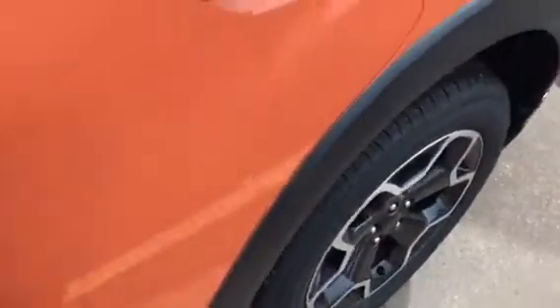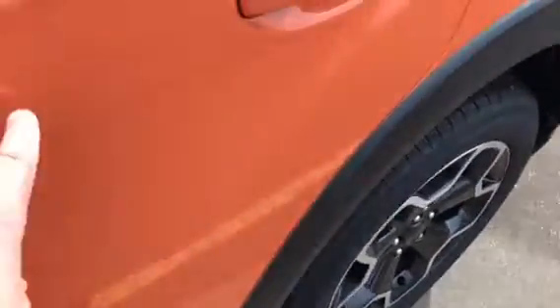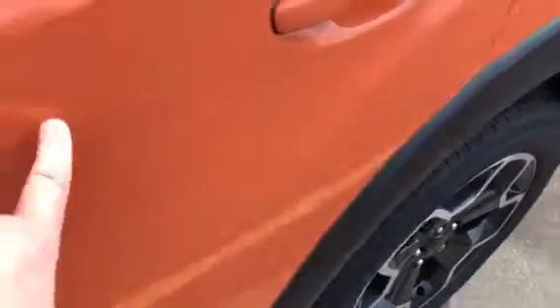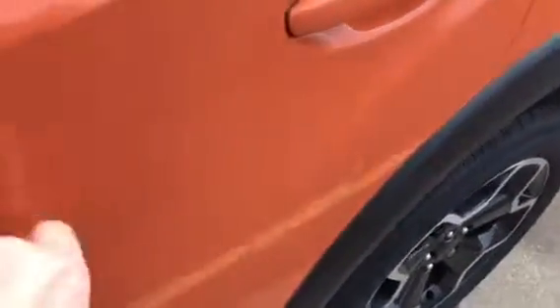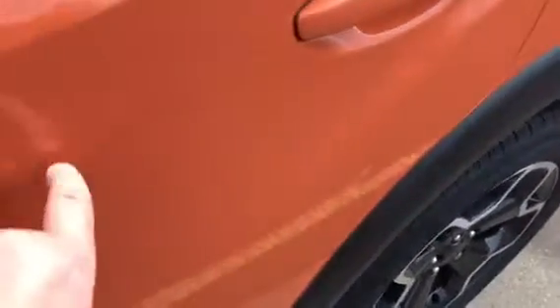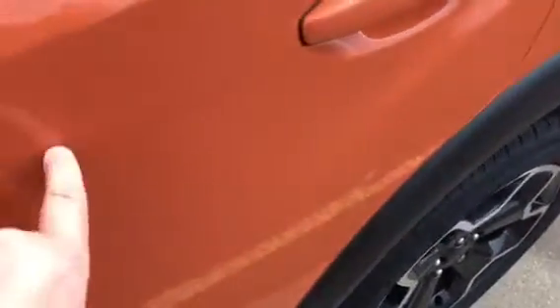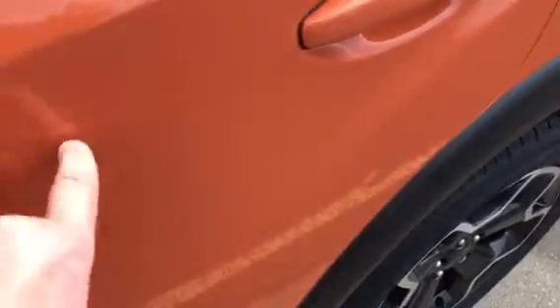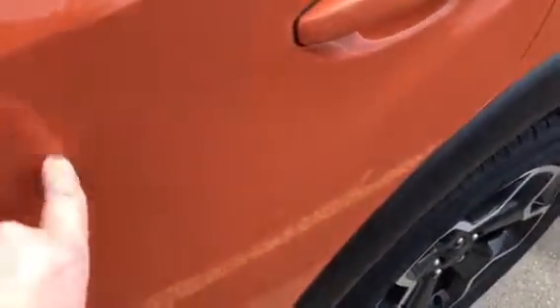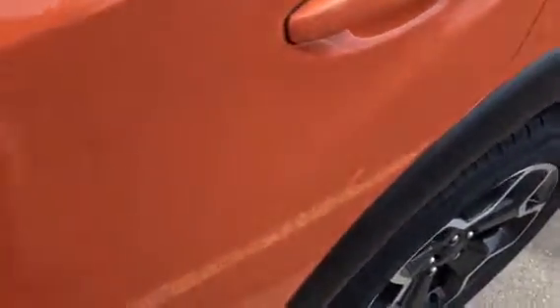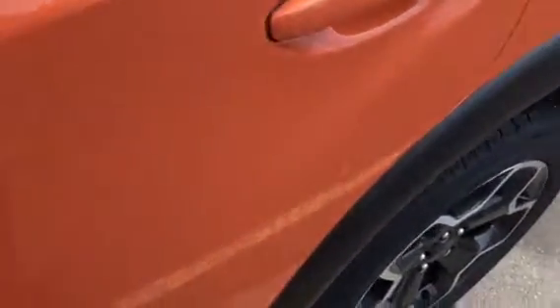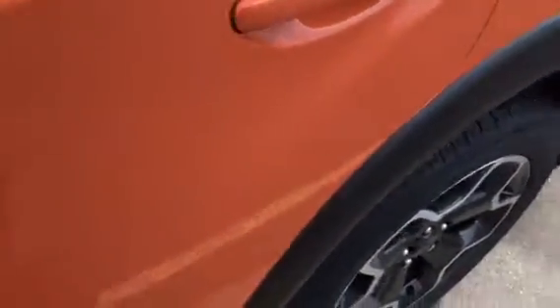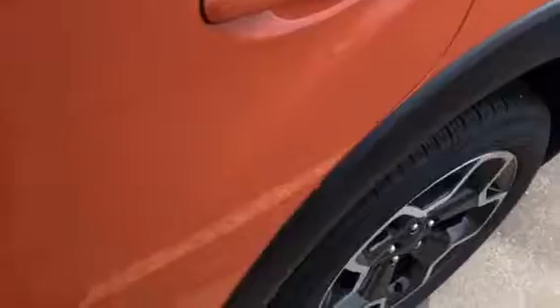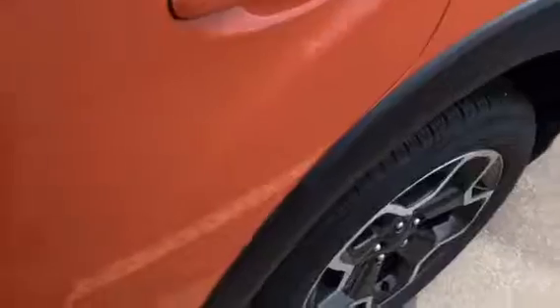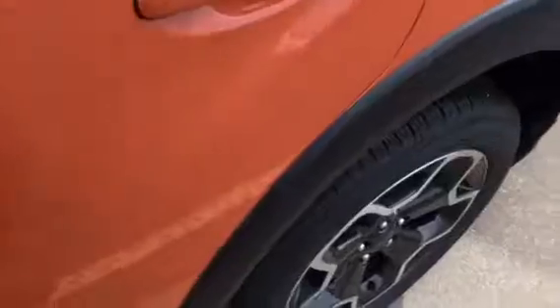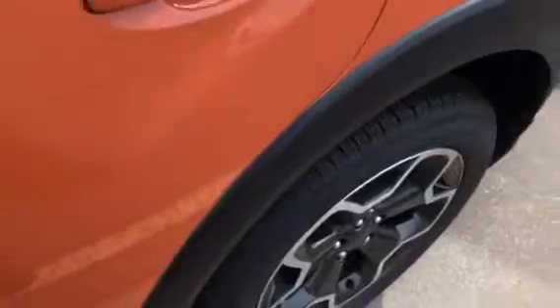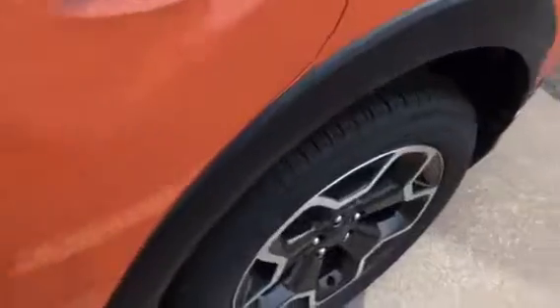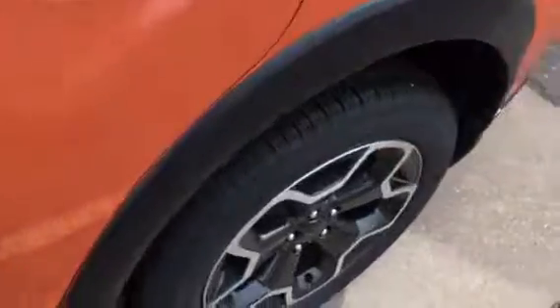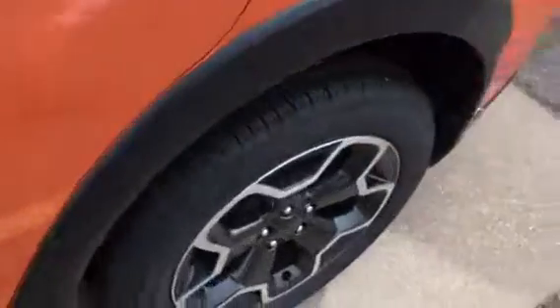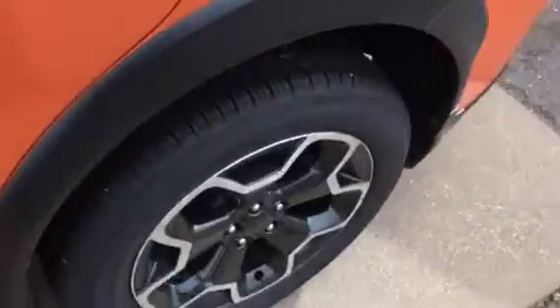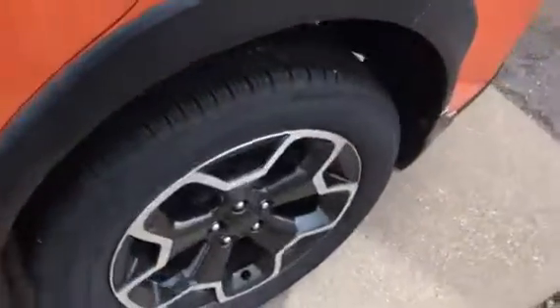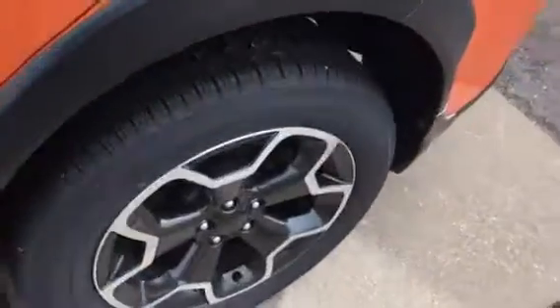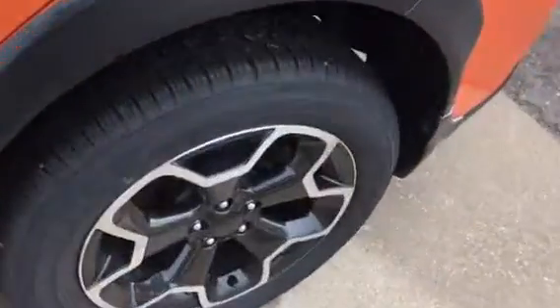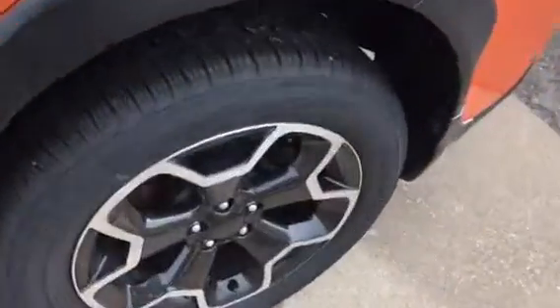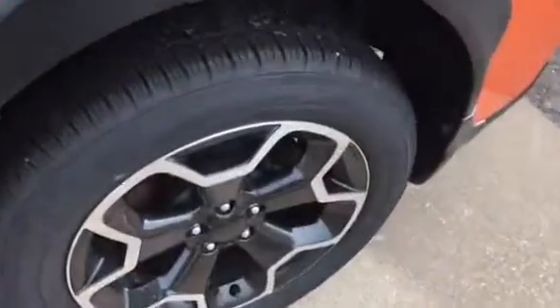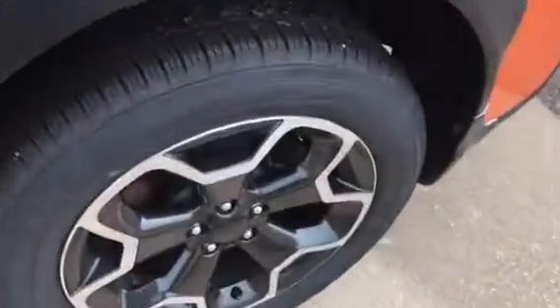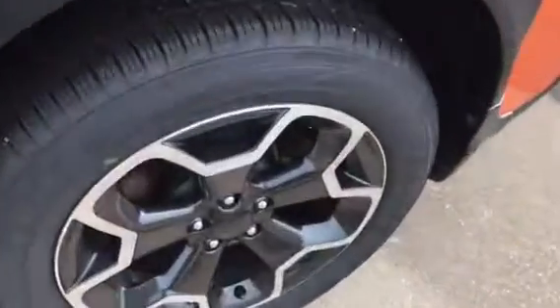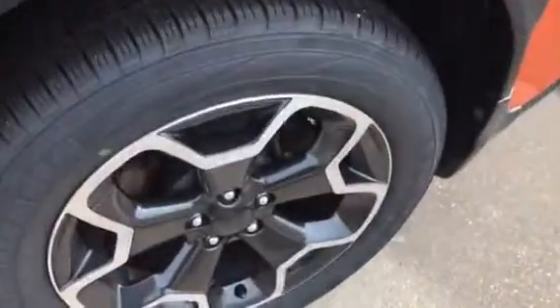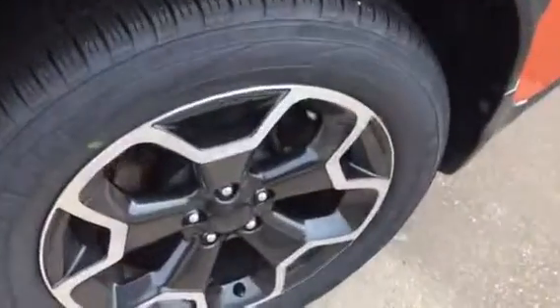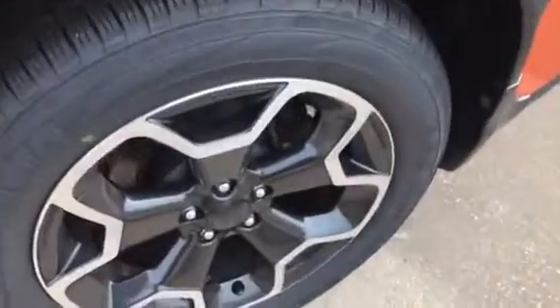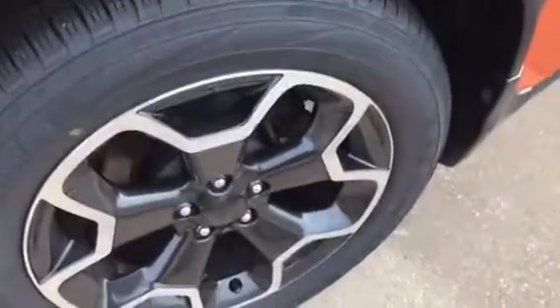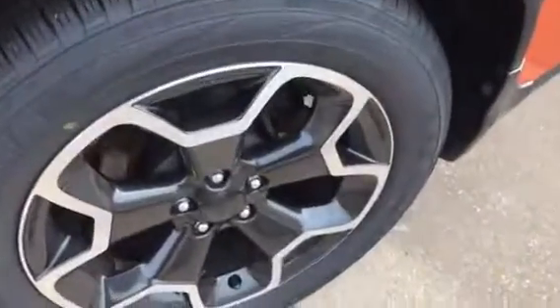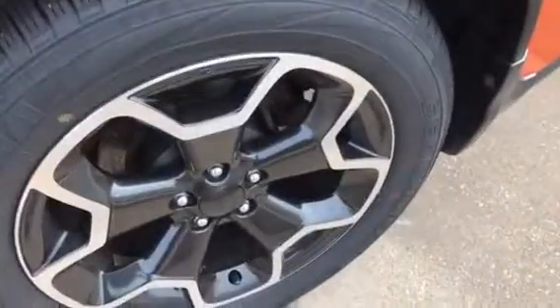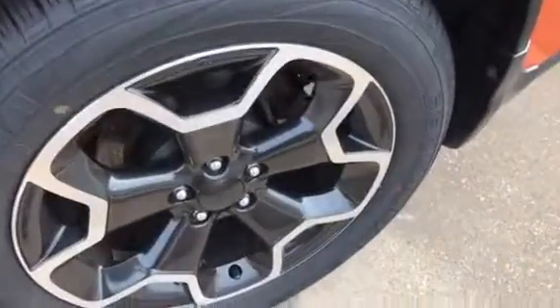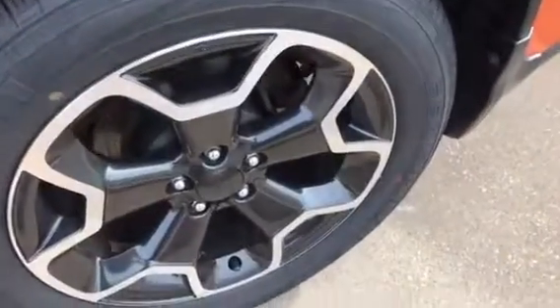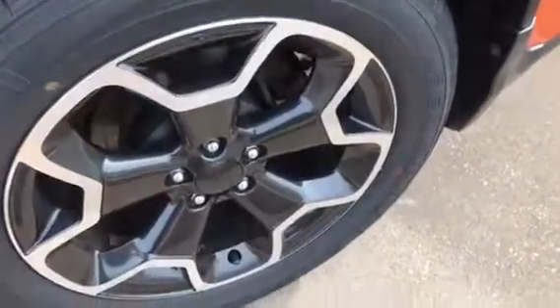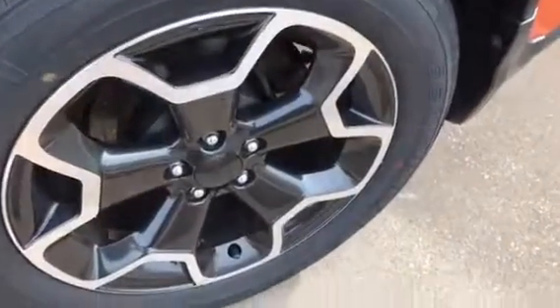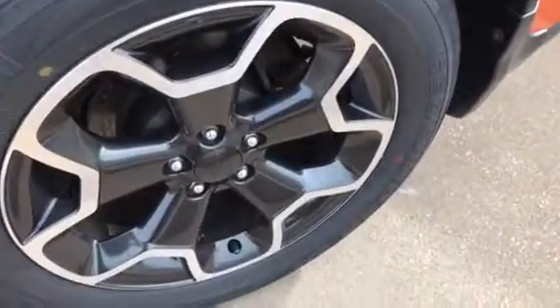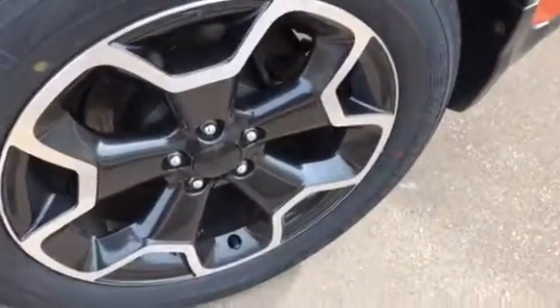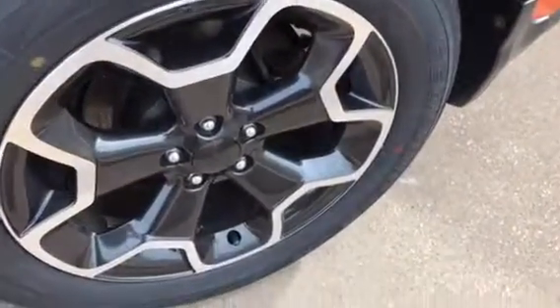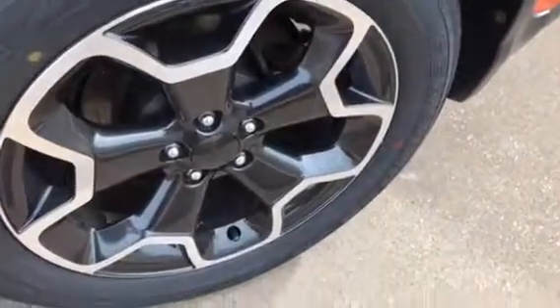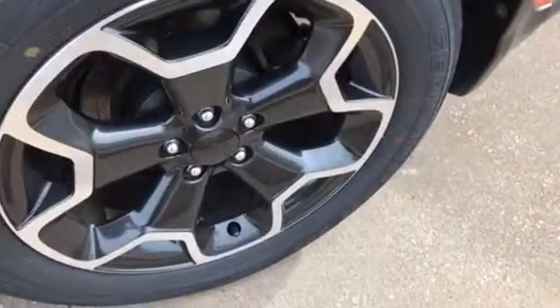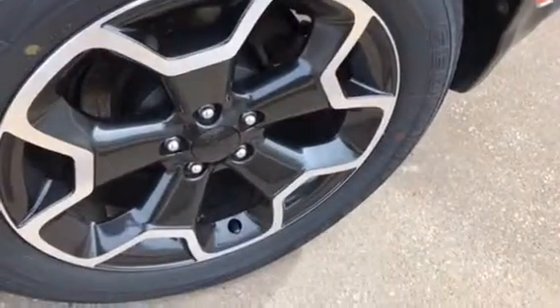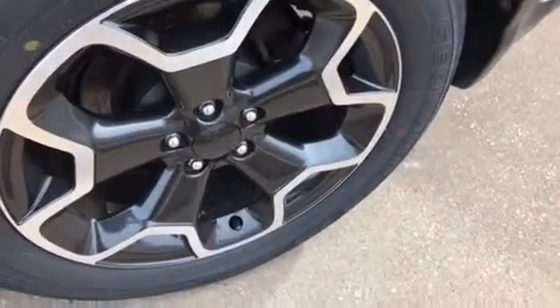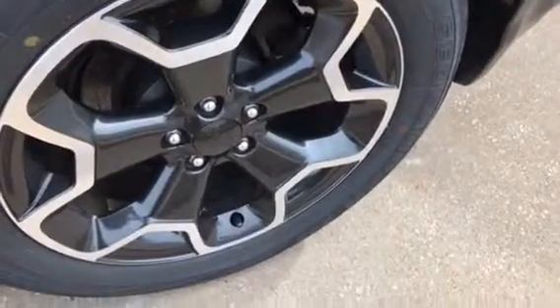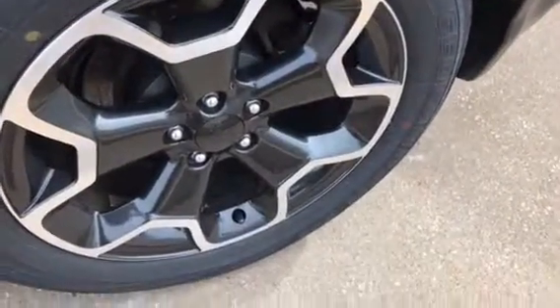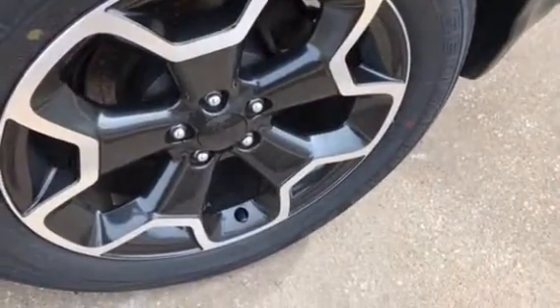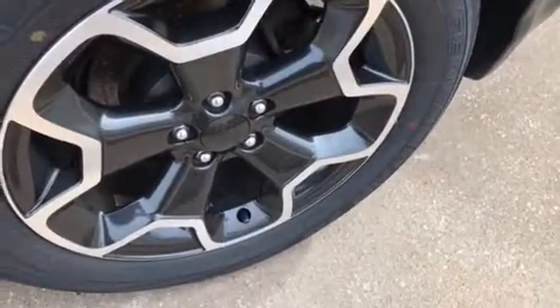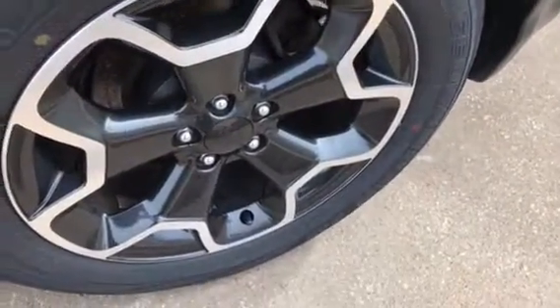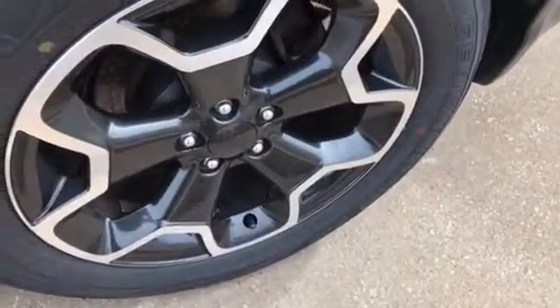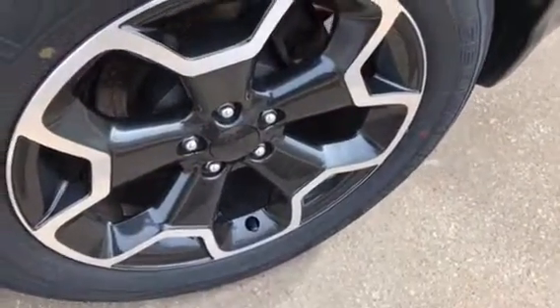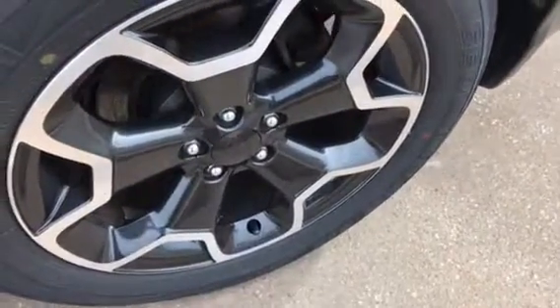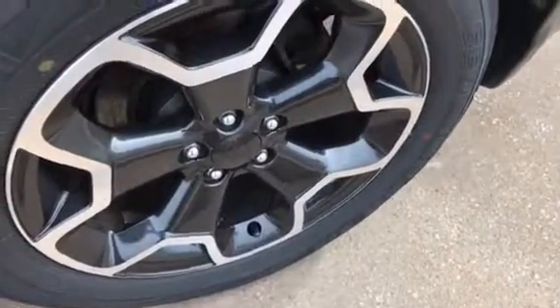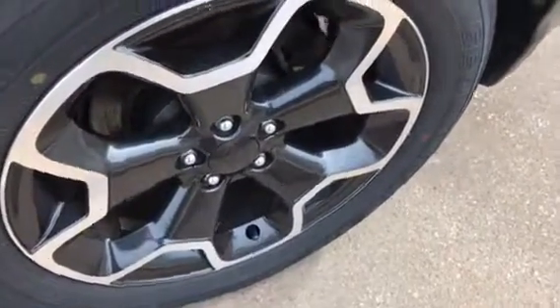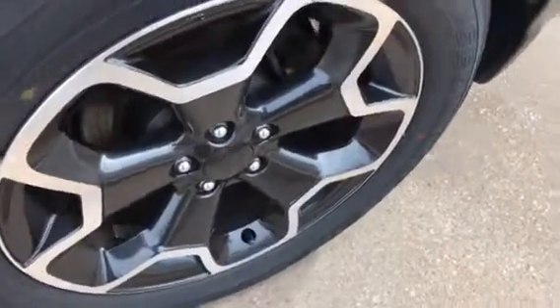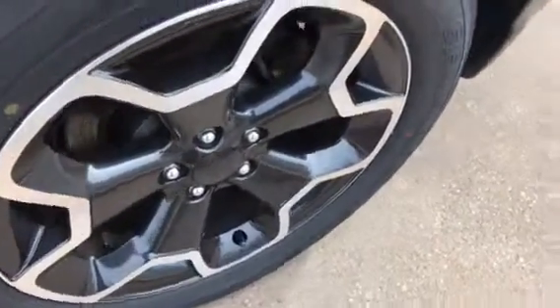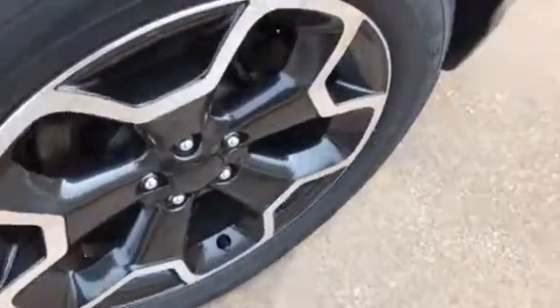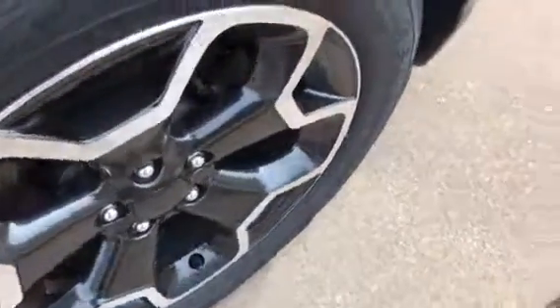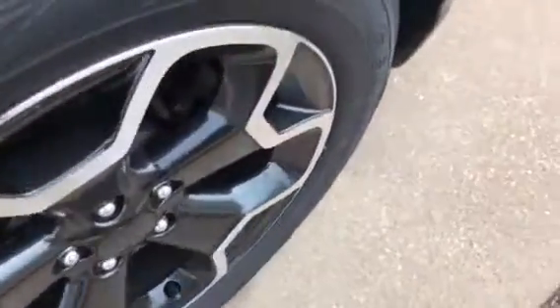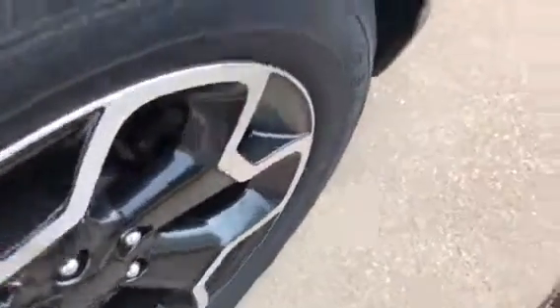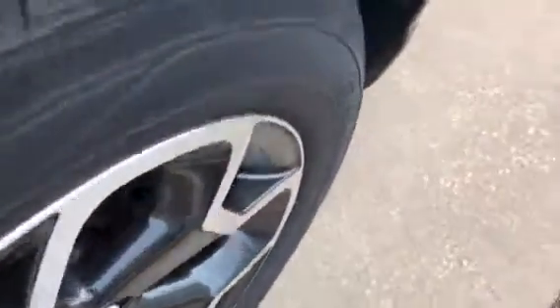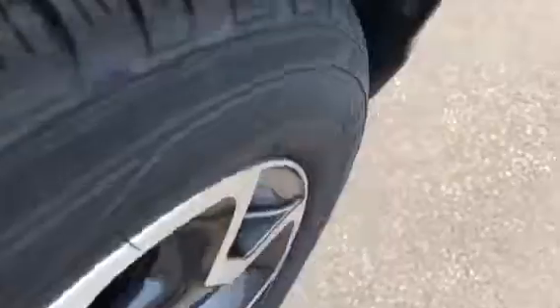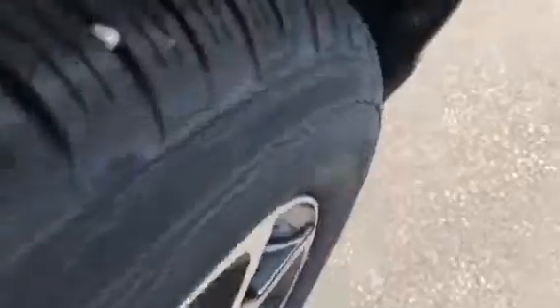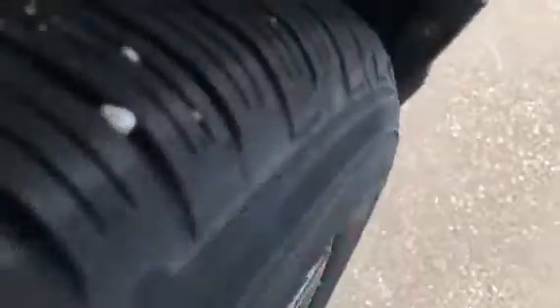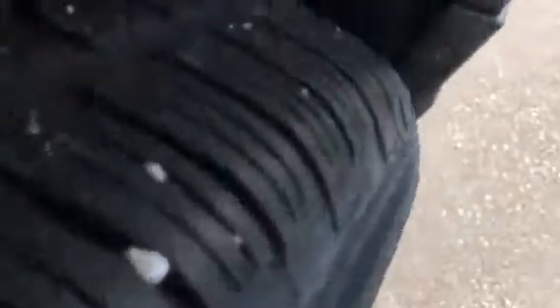That's just some schmutz. The rims on this side are near perfect — I can't see a thing wrong with them.